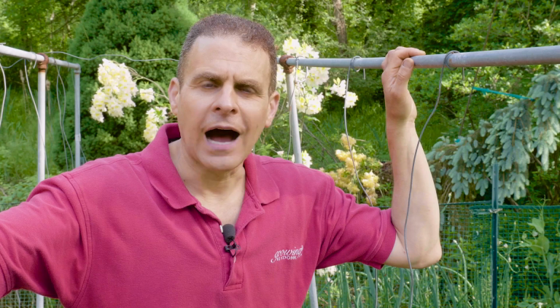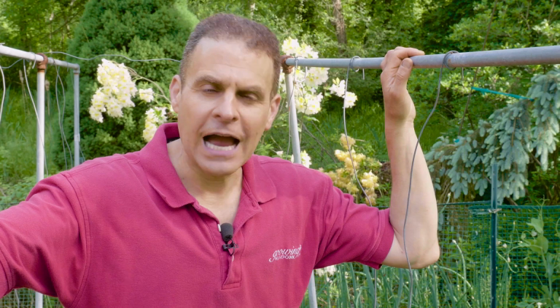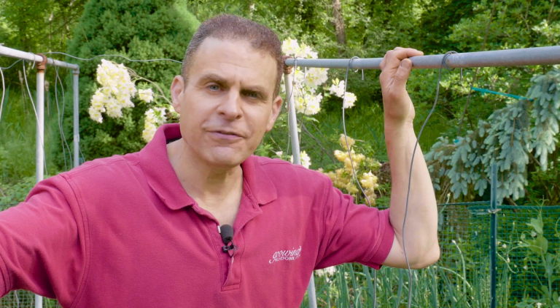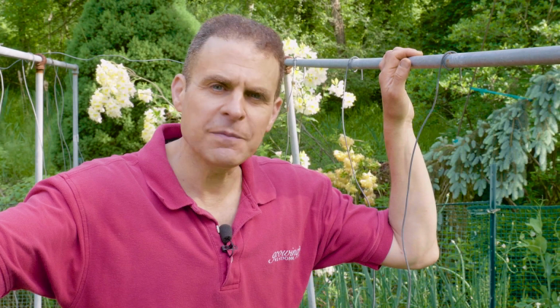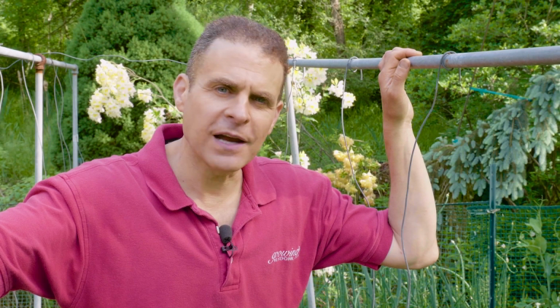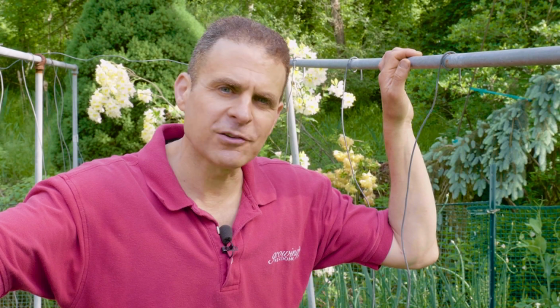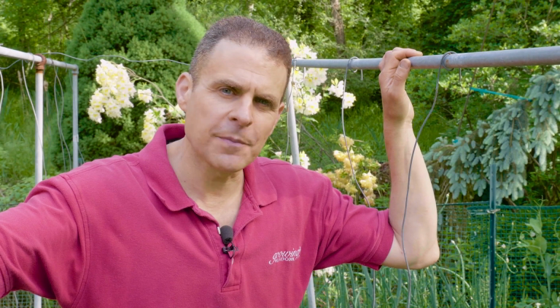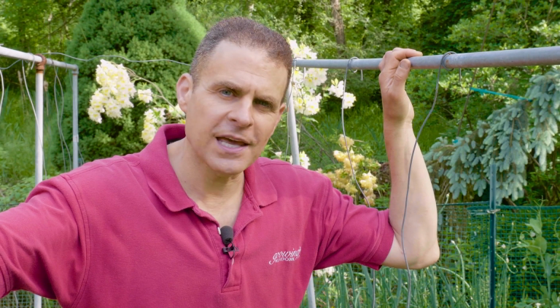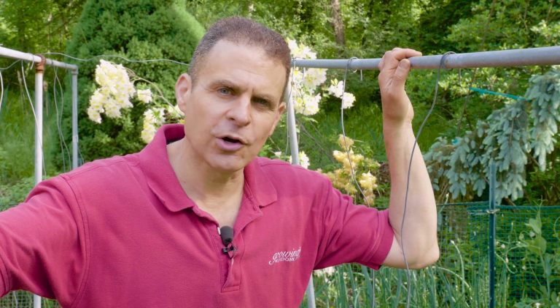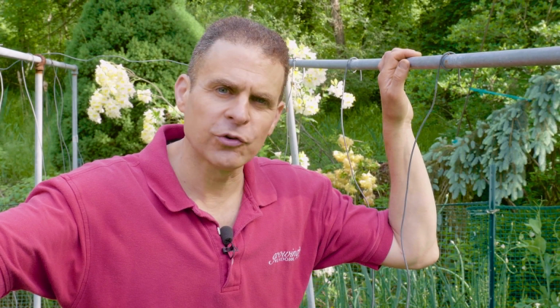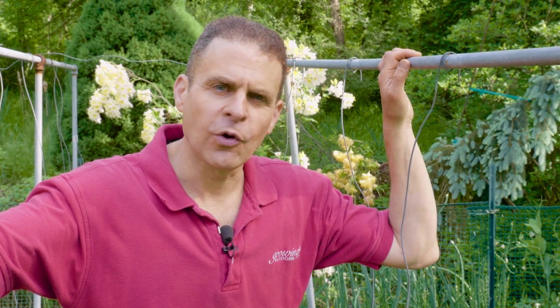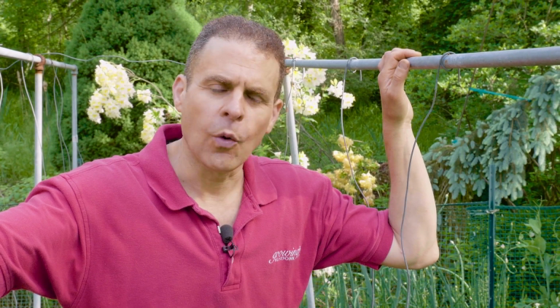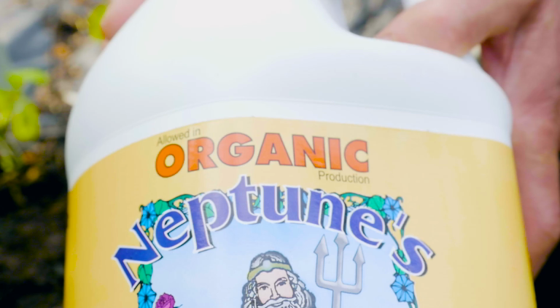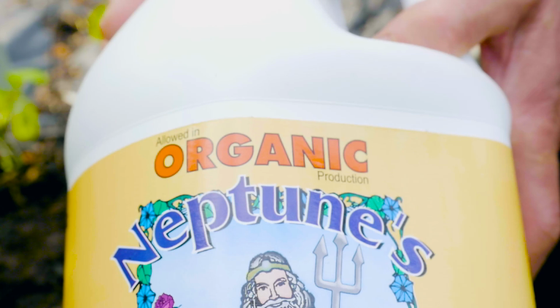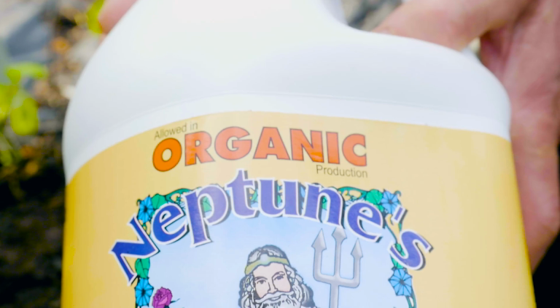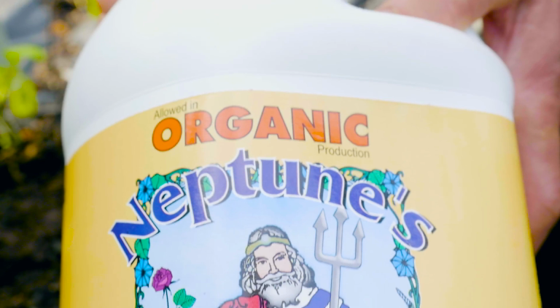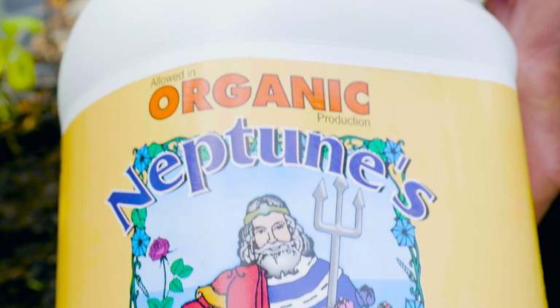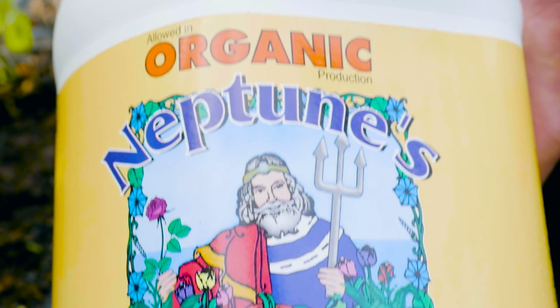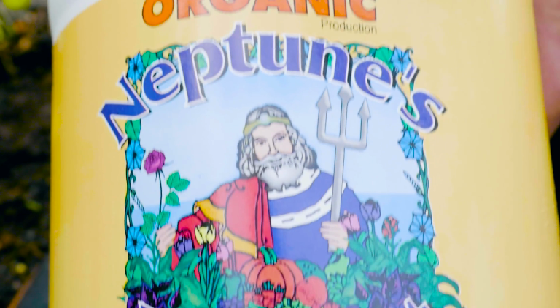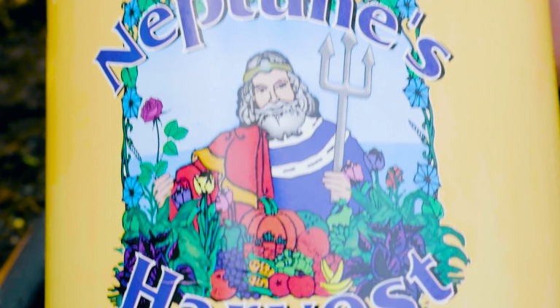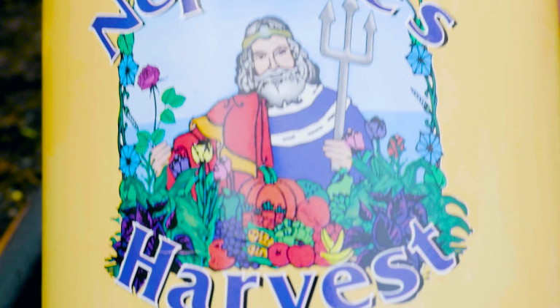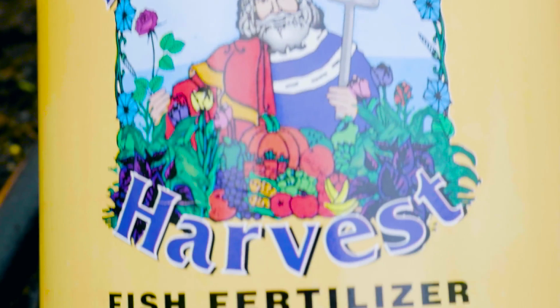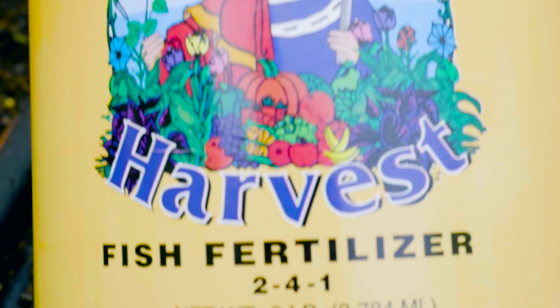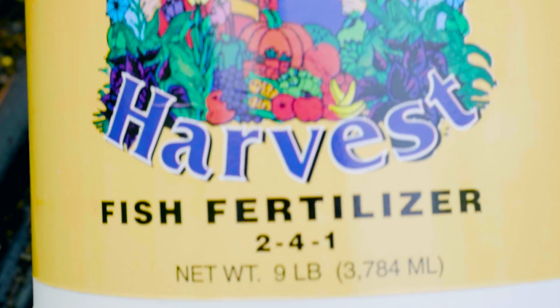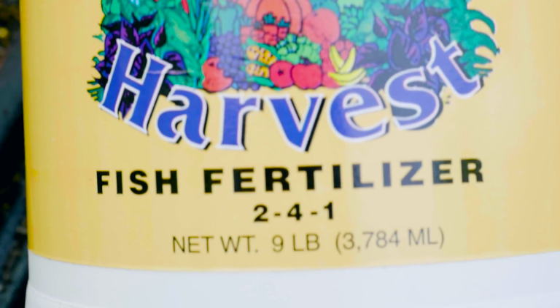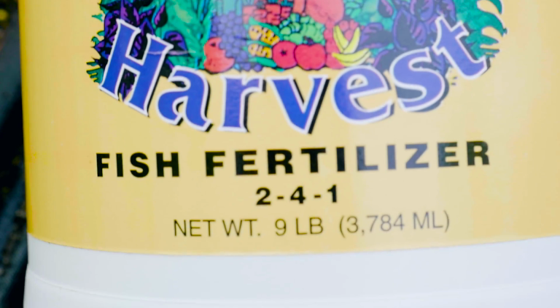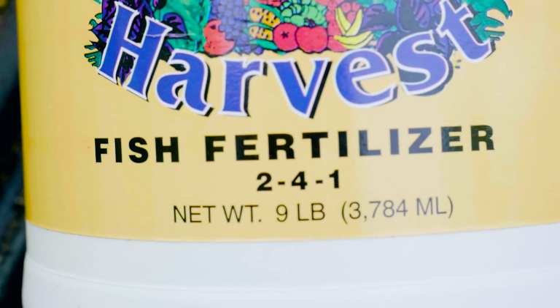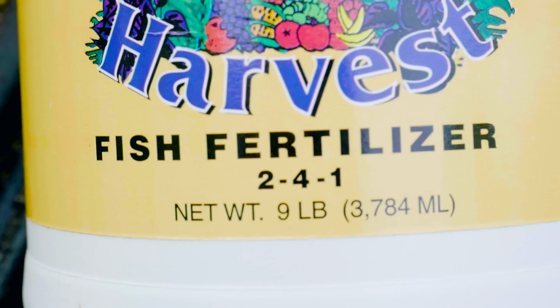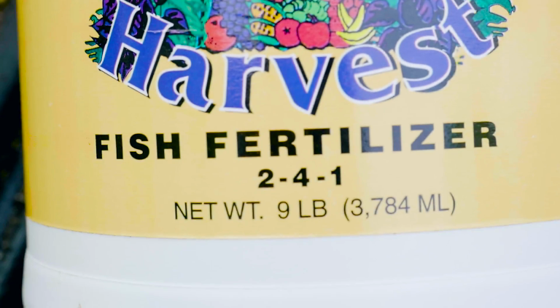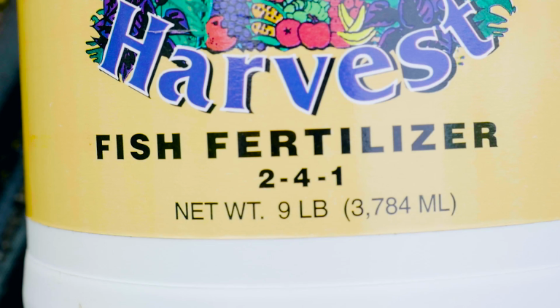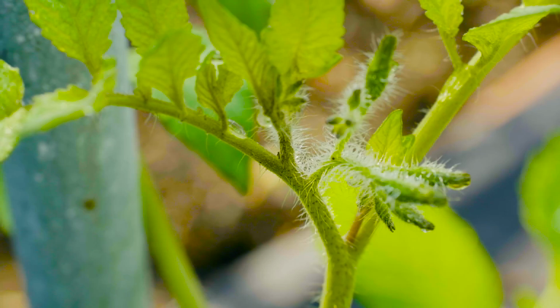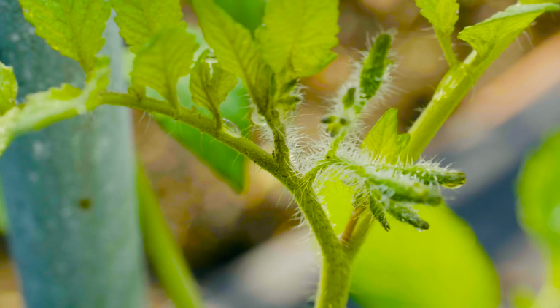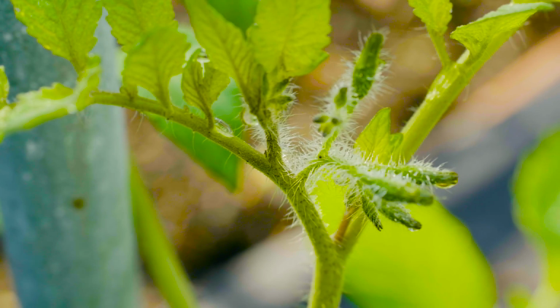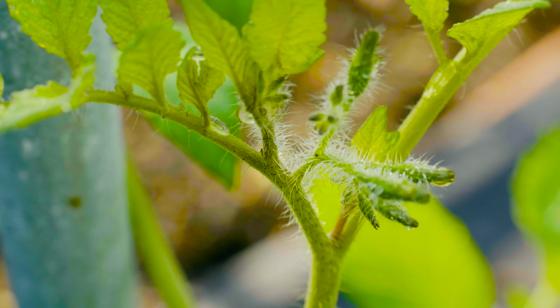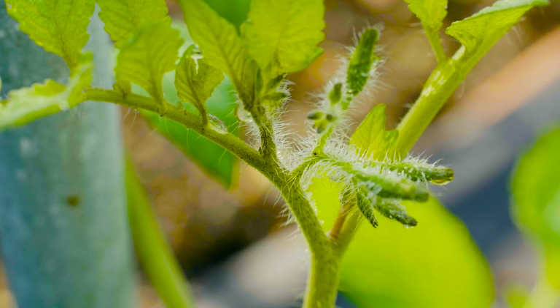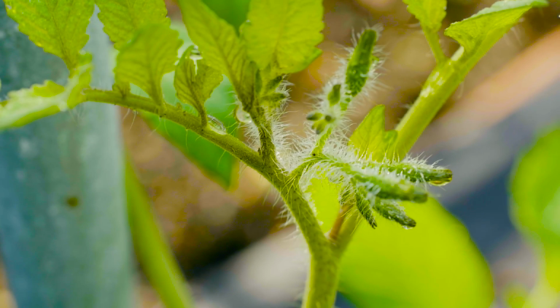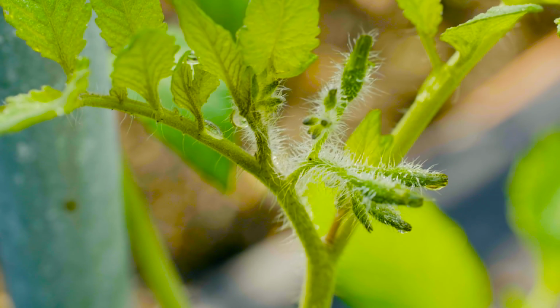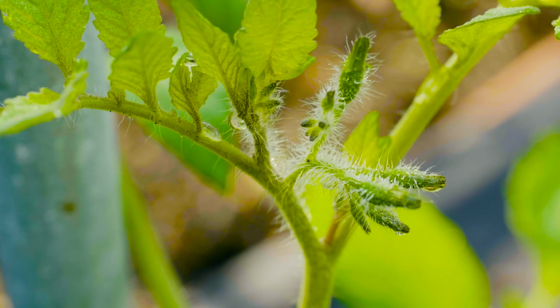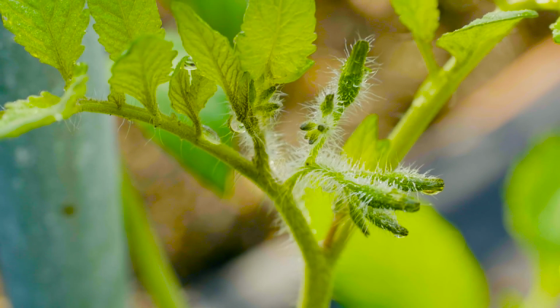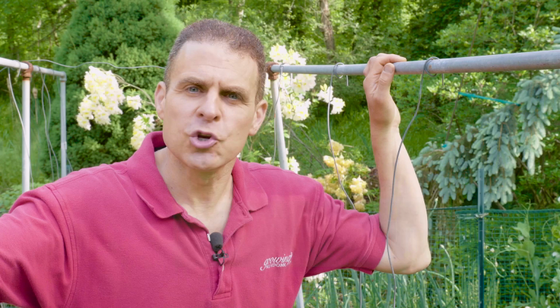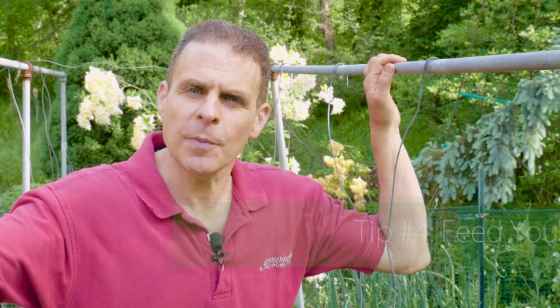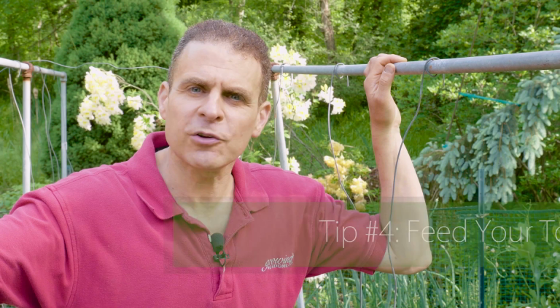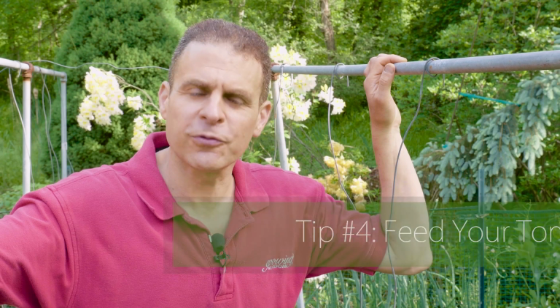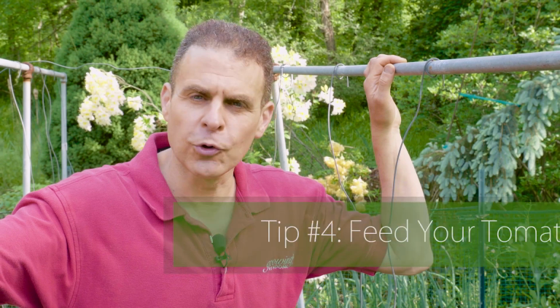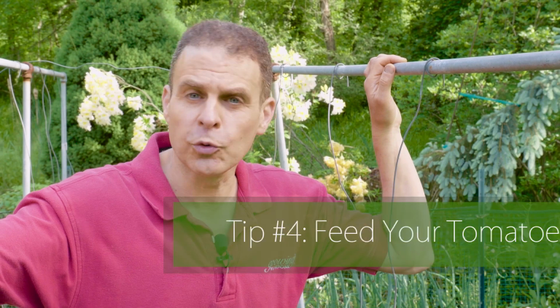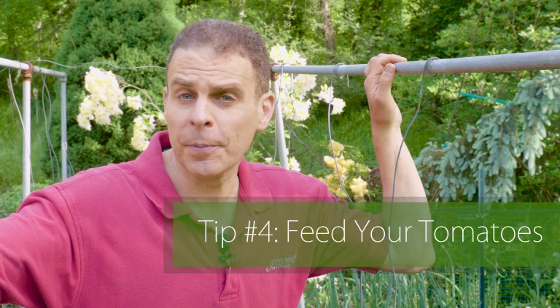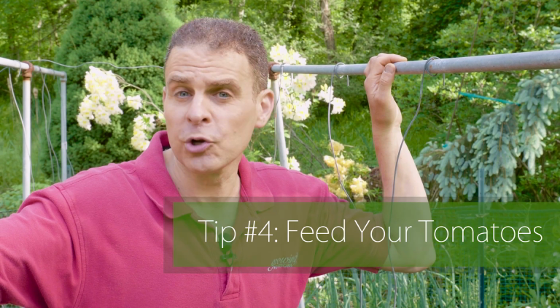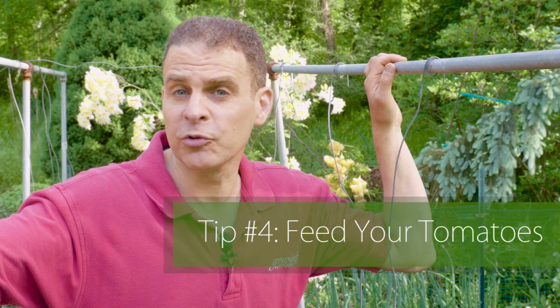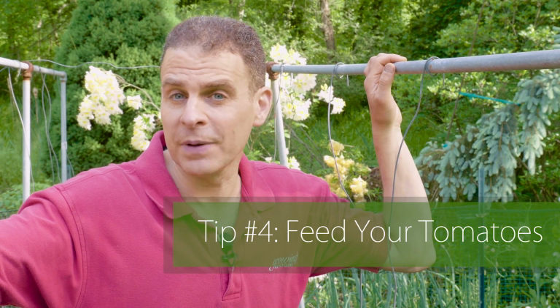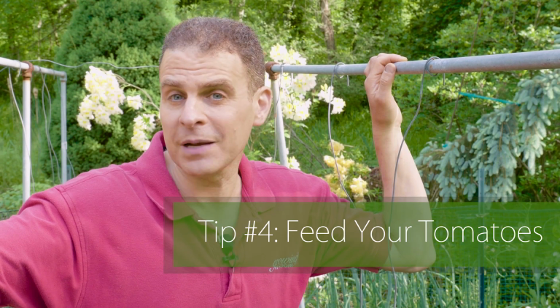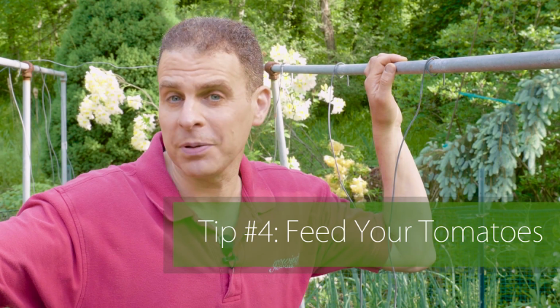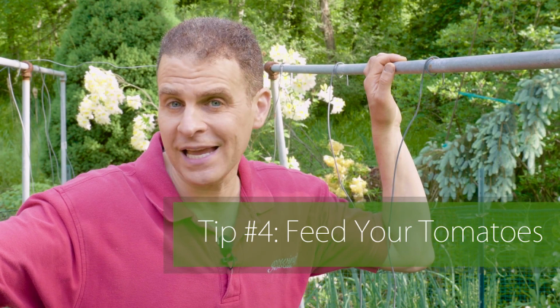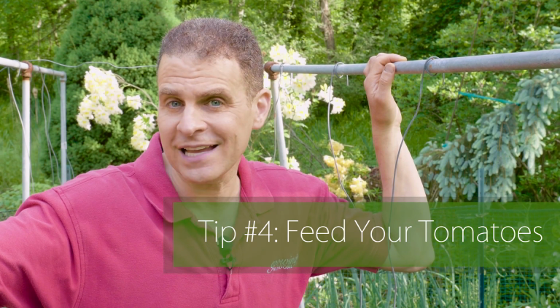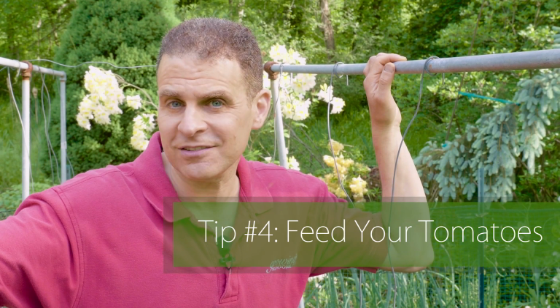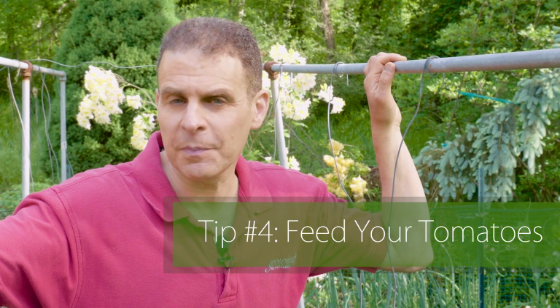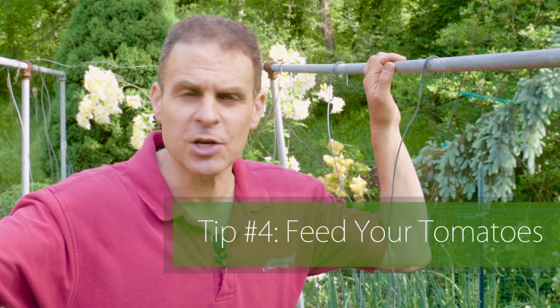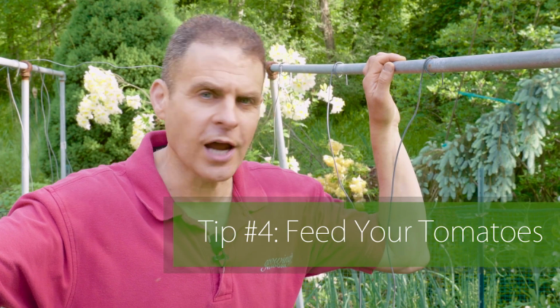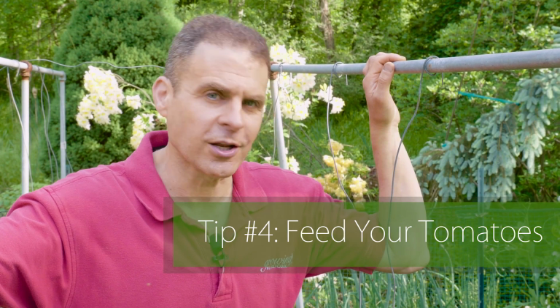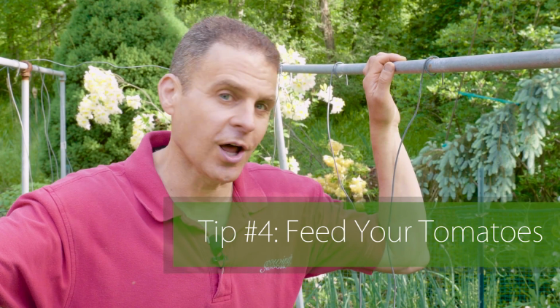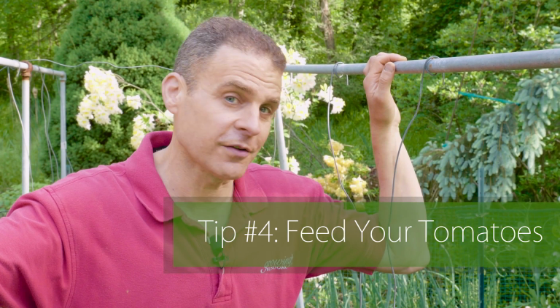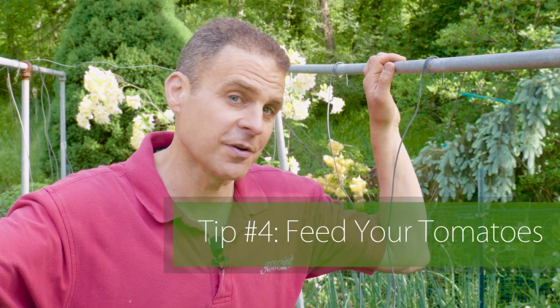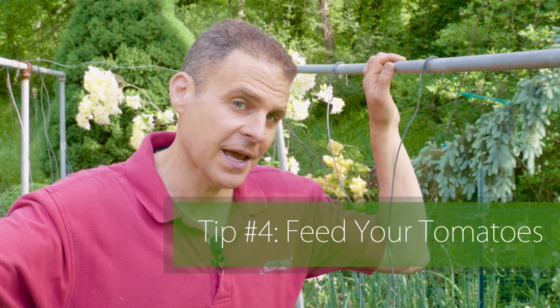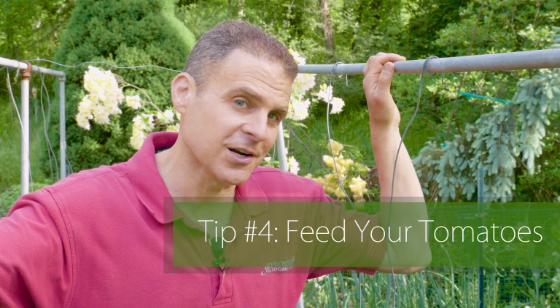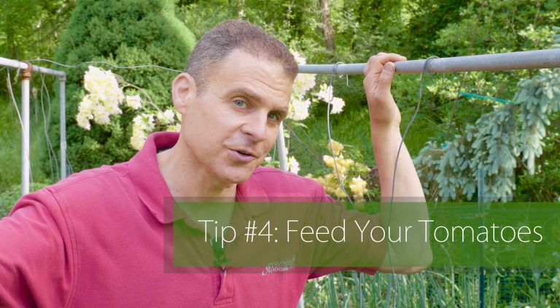I feed my tomatoes once every other week once they start bearing fruit. Too much food will produce big plants, but not a lot of tomatoes.